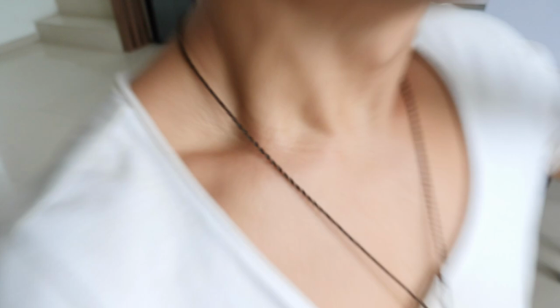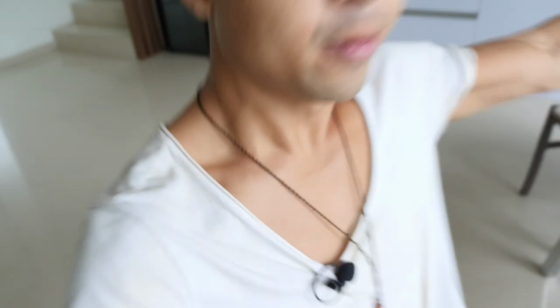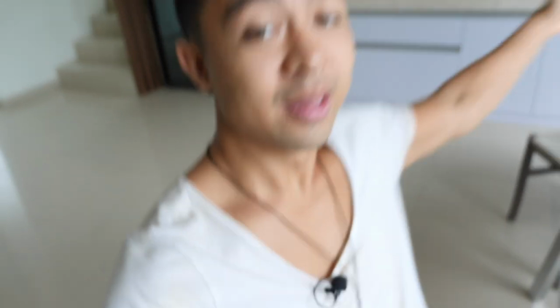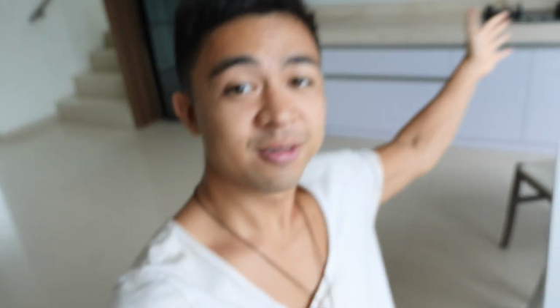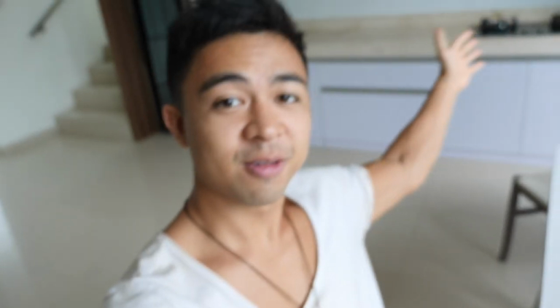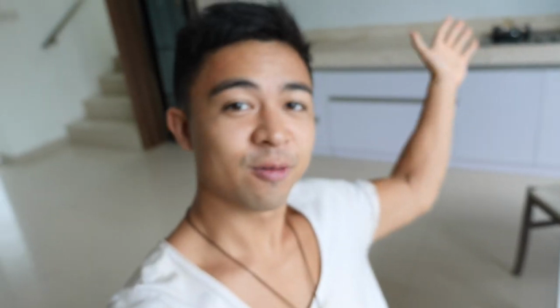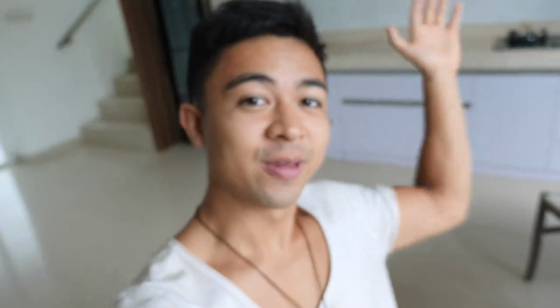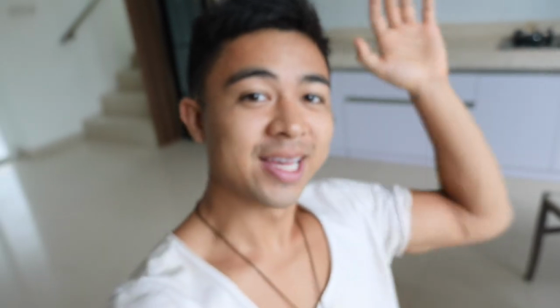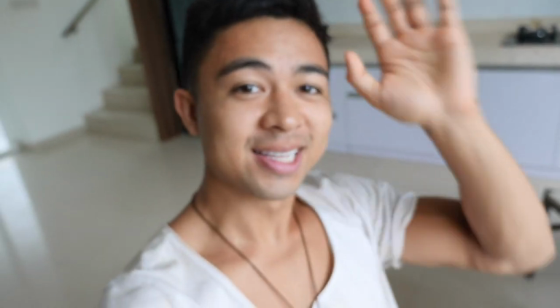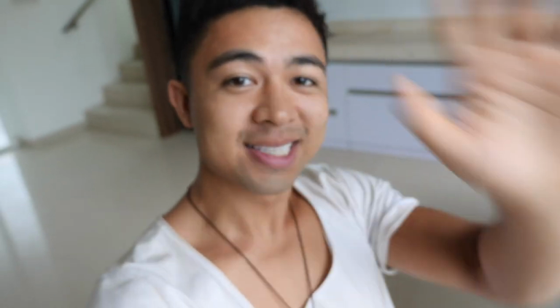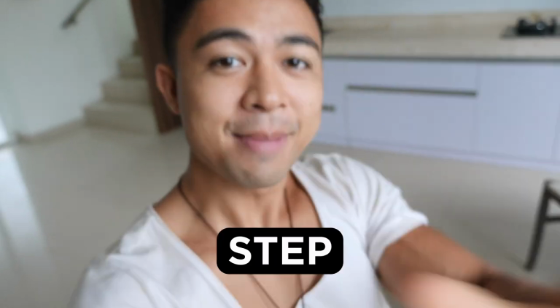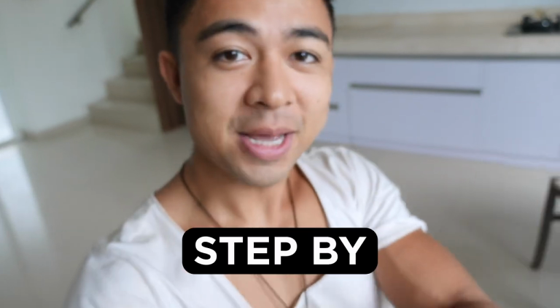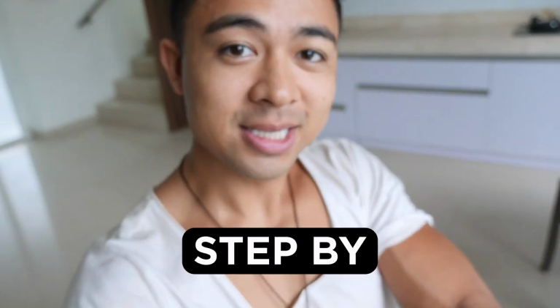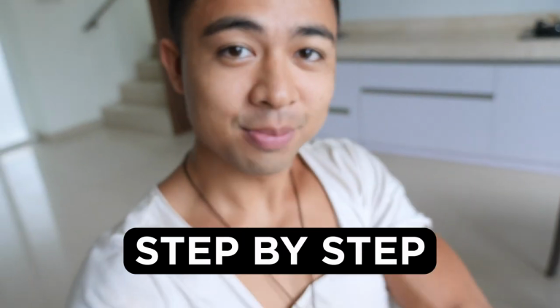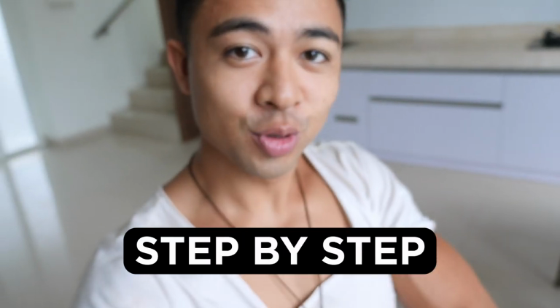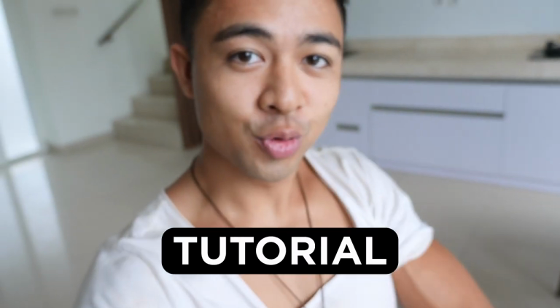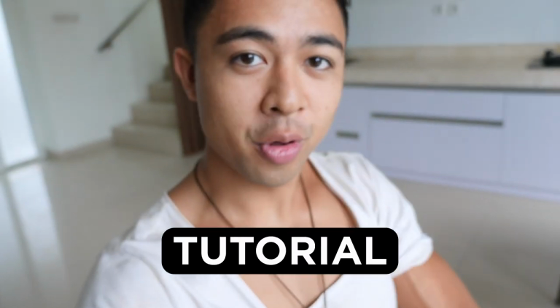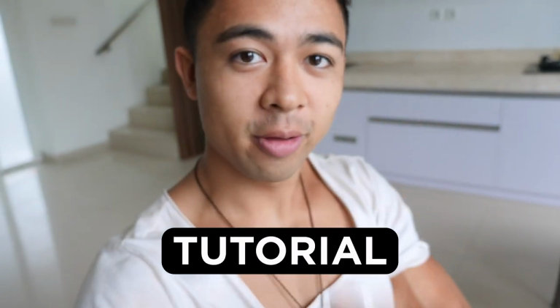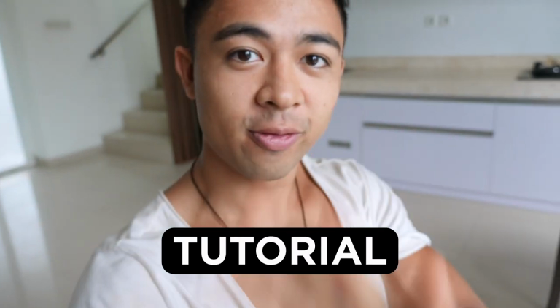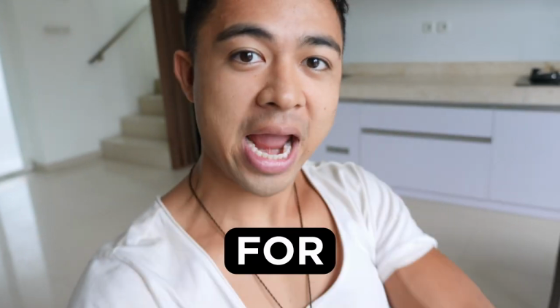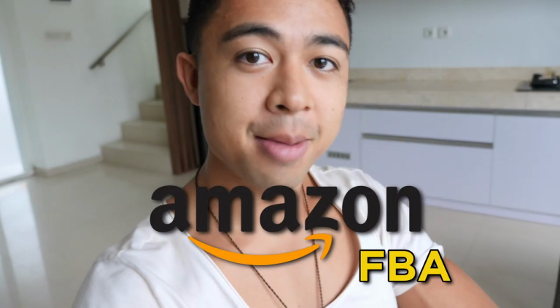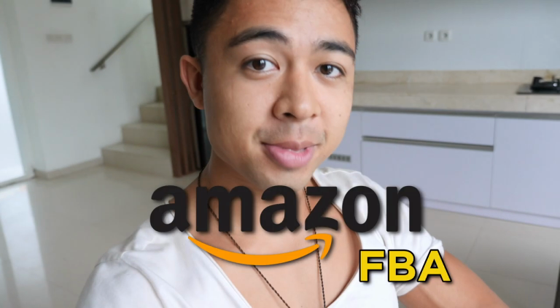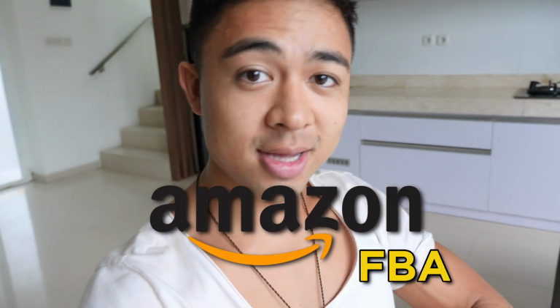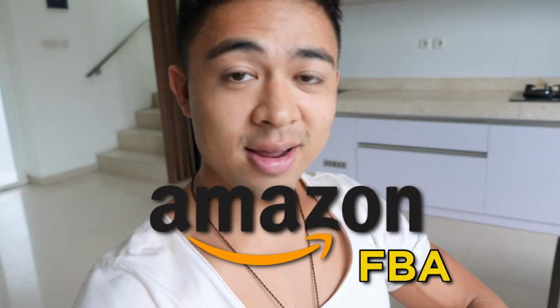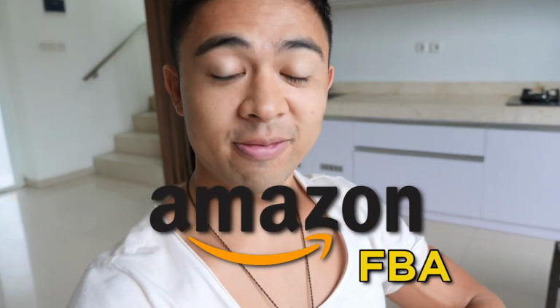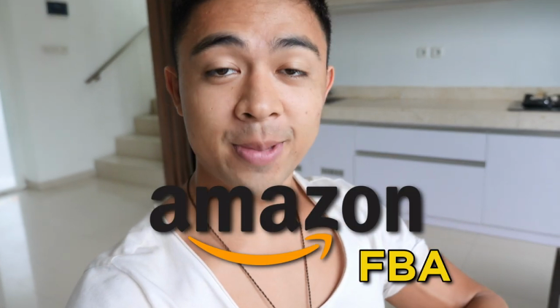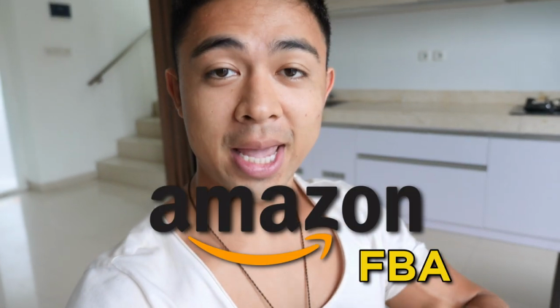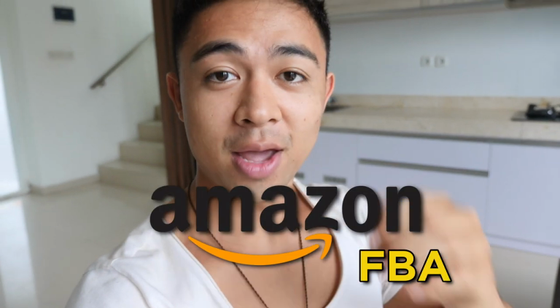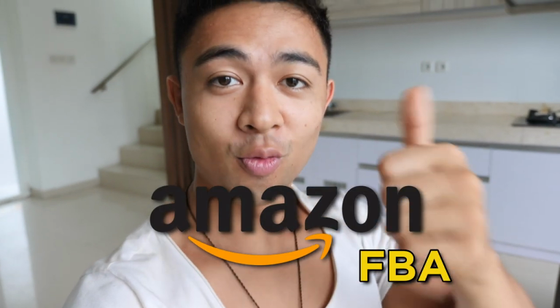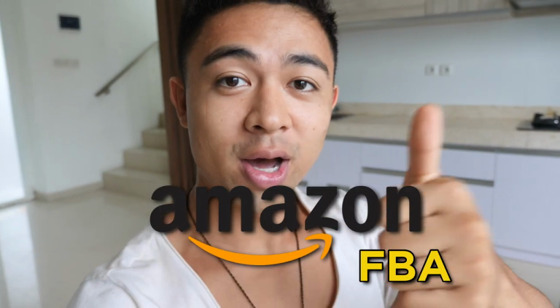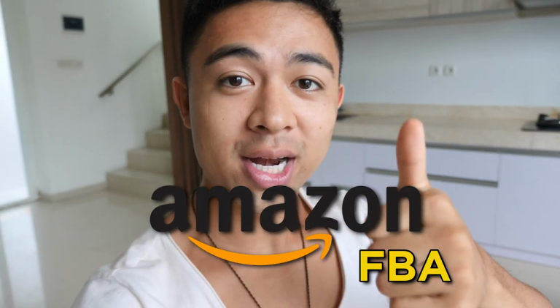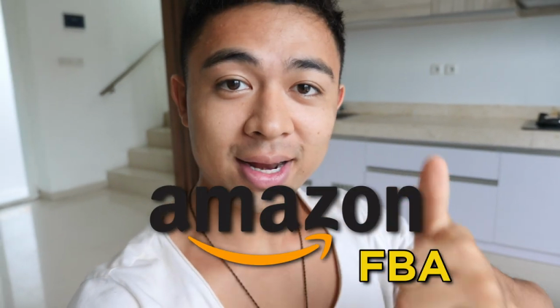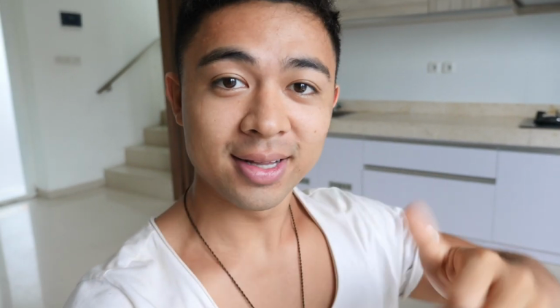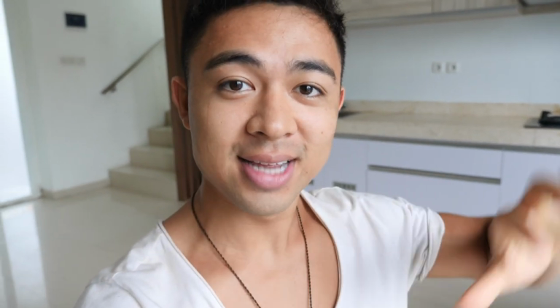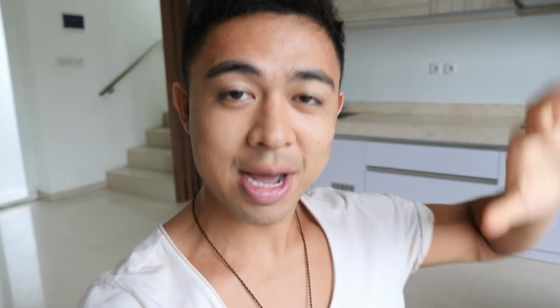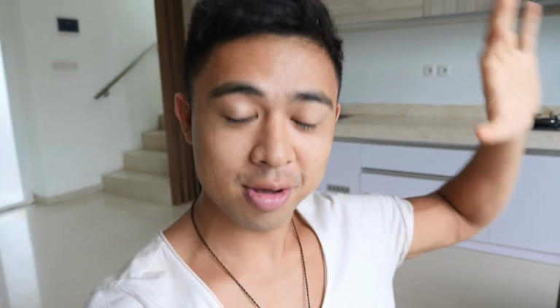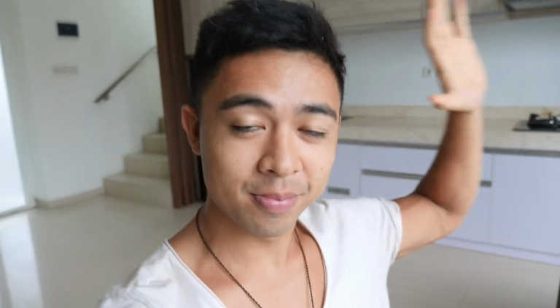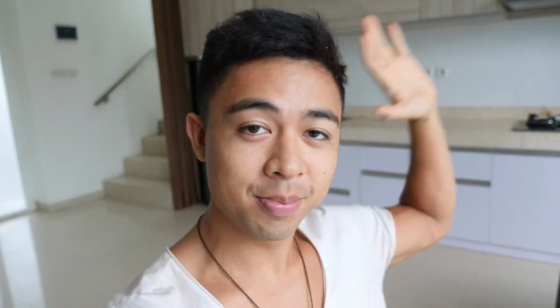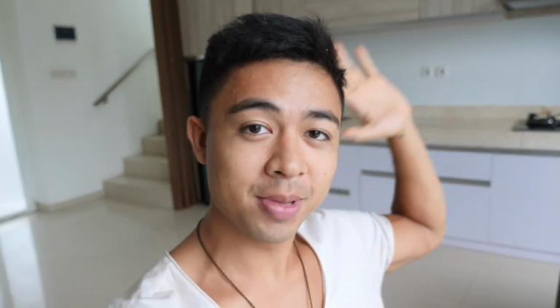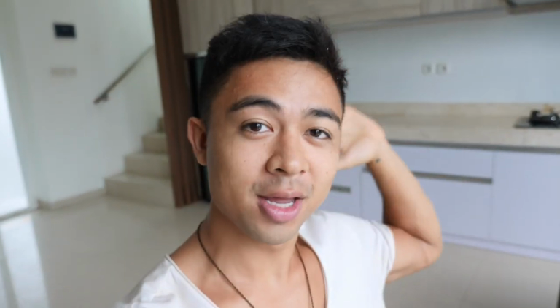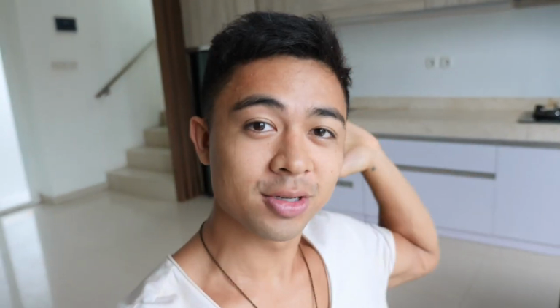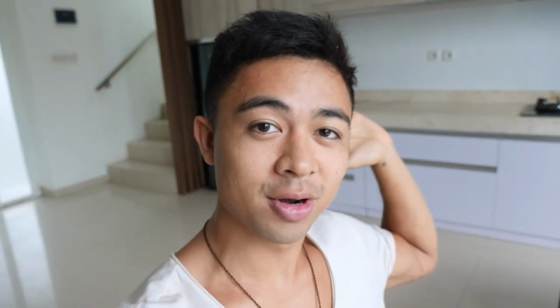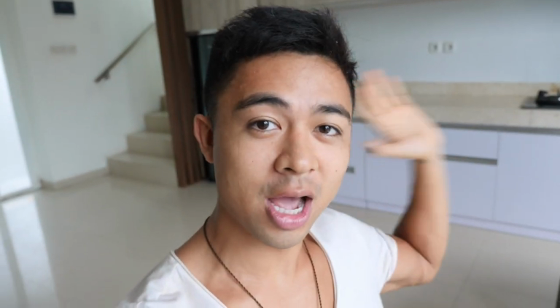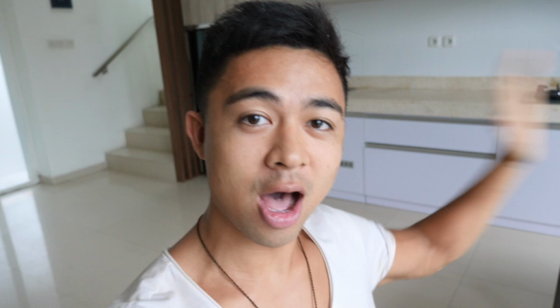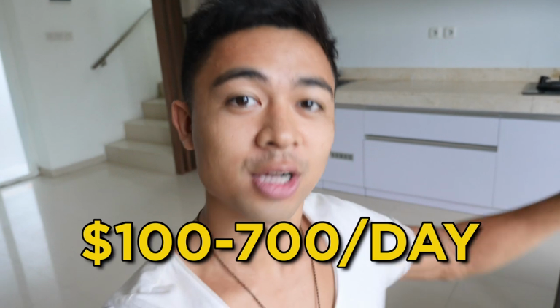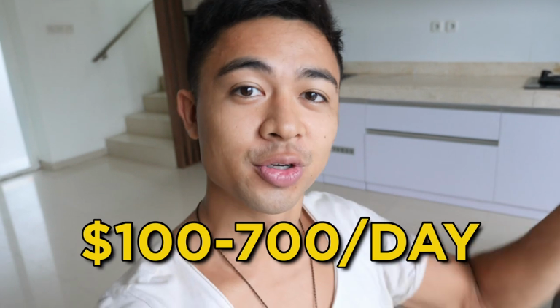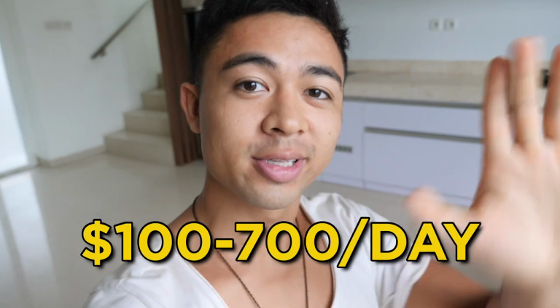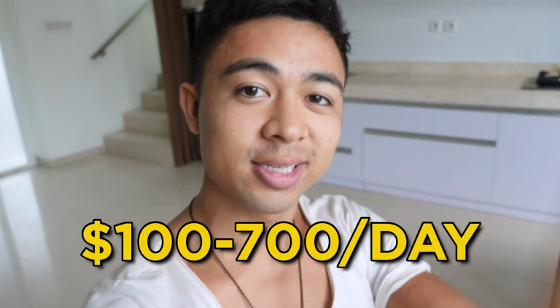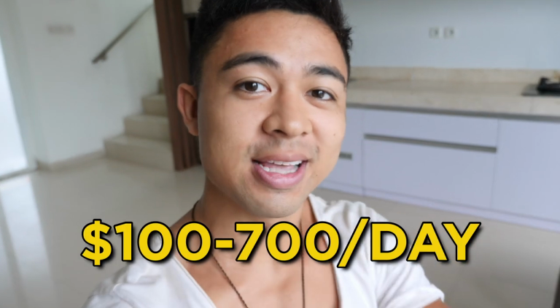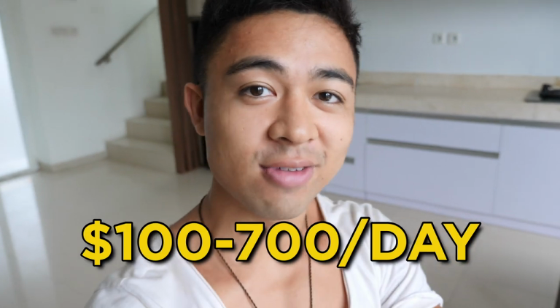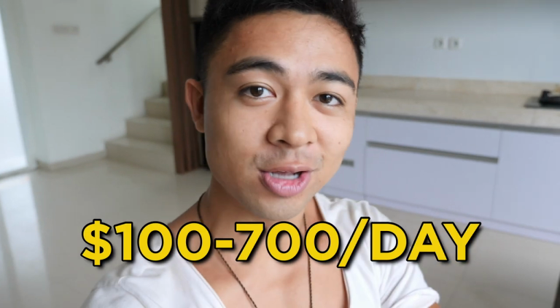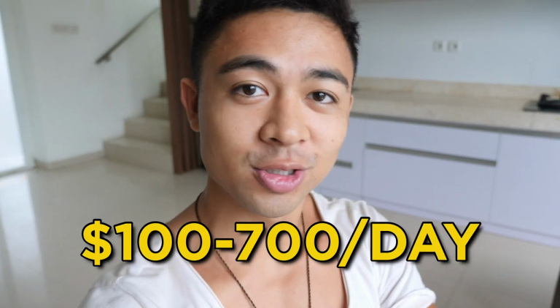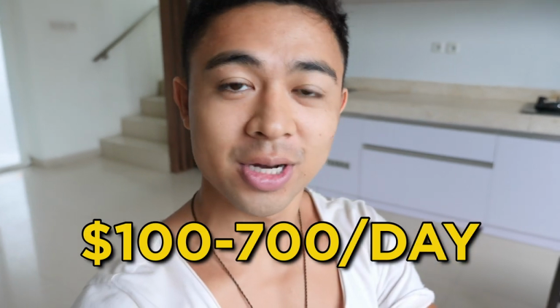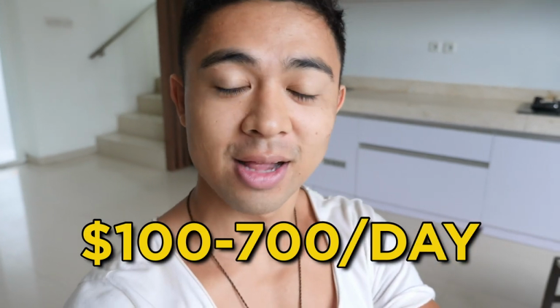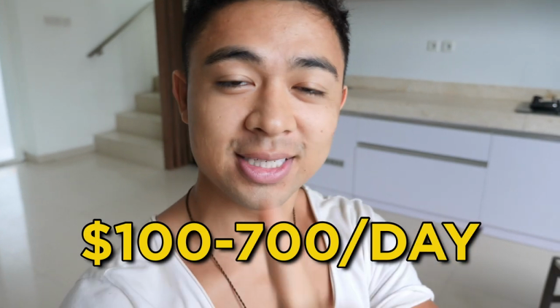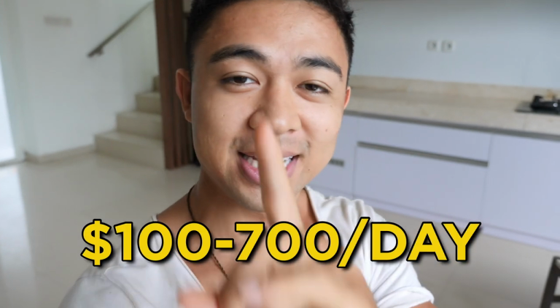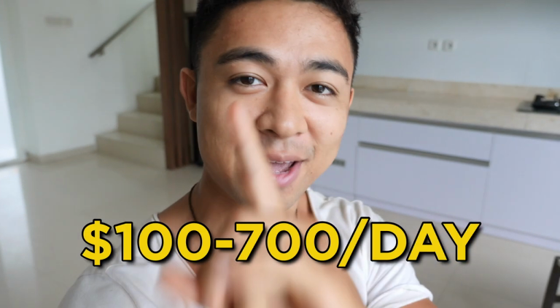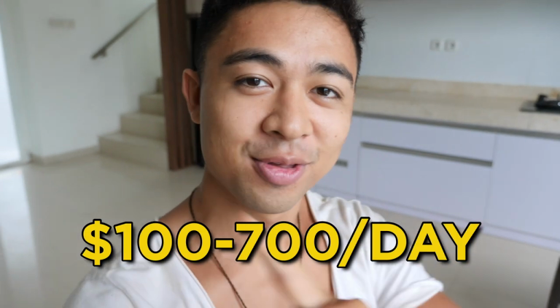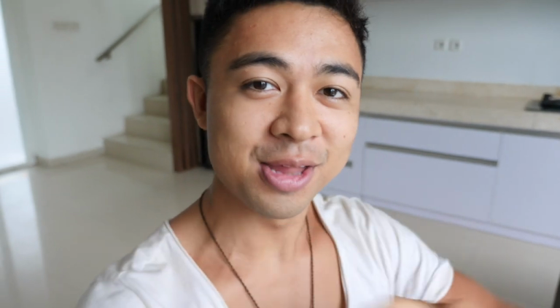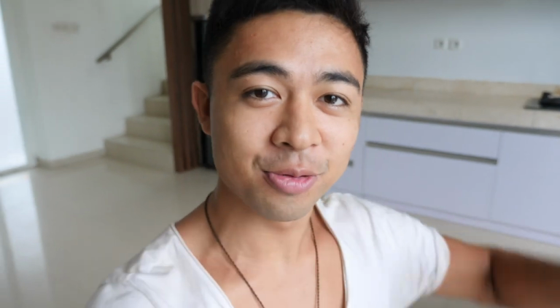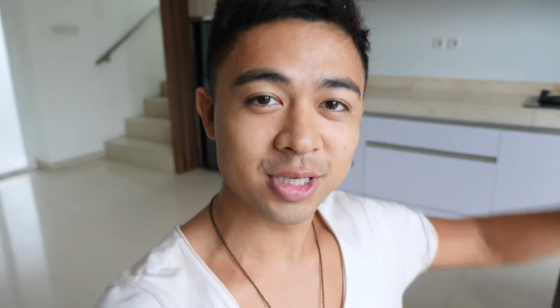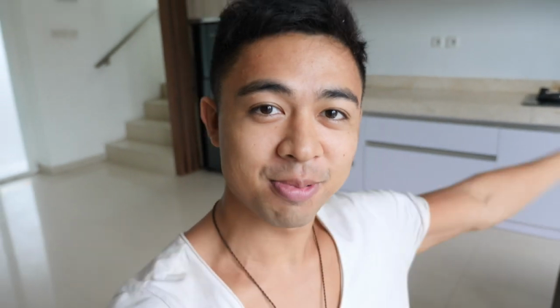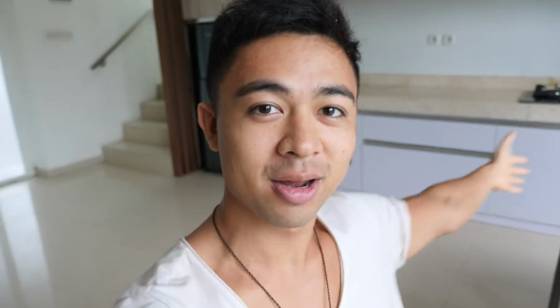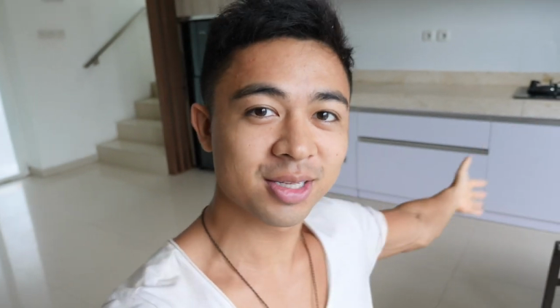In this video, revealing a step-by-step tutorial for Amazon FBA — what it is, and how complete beginners are earning $100 to $700 a day with no experience.